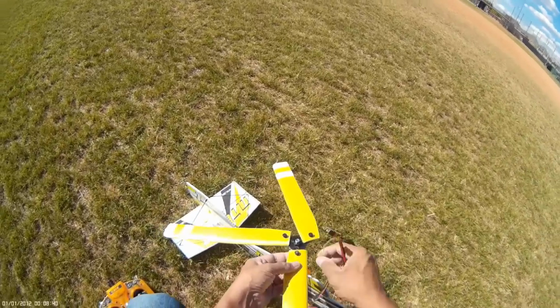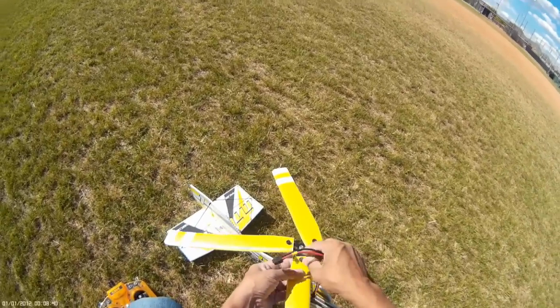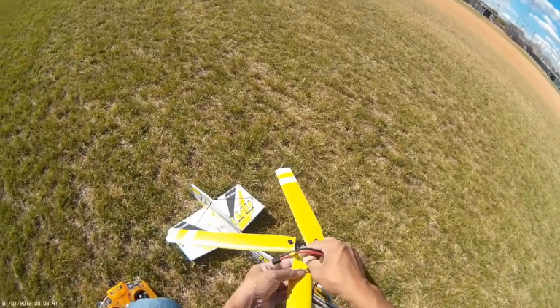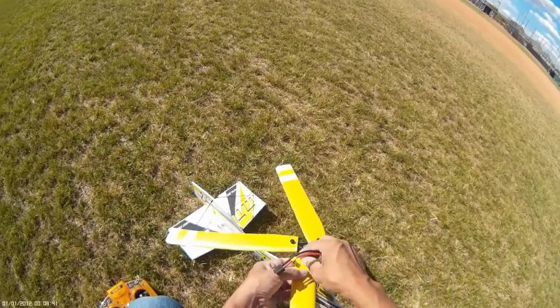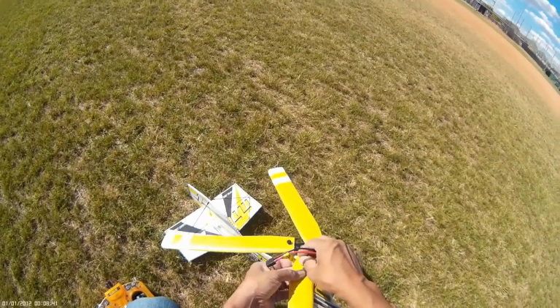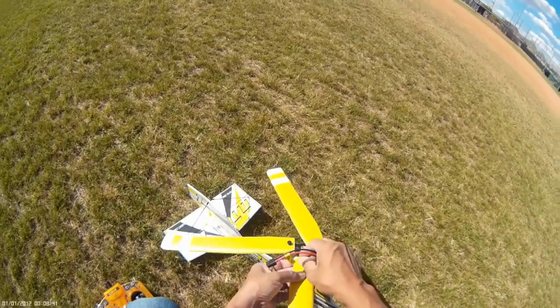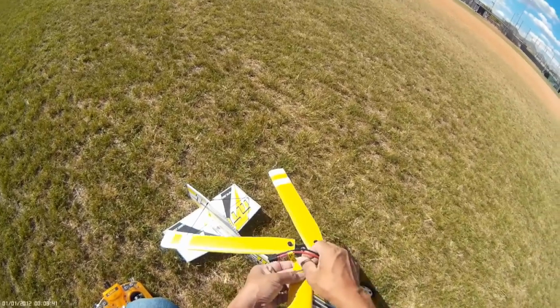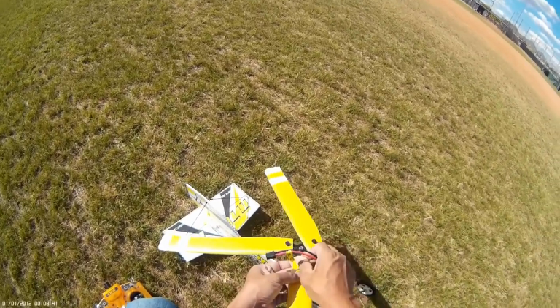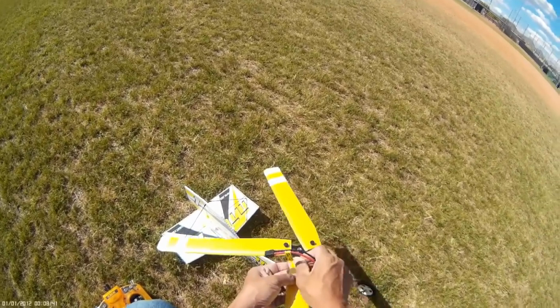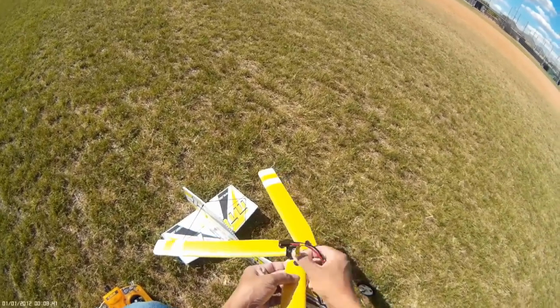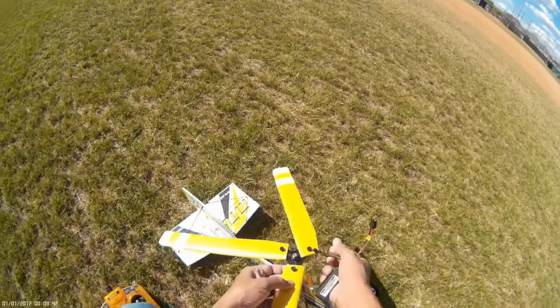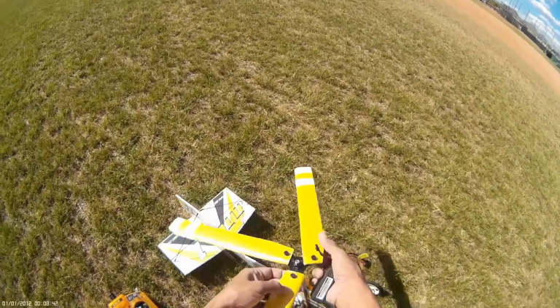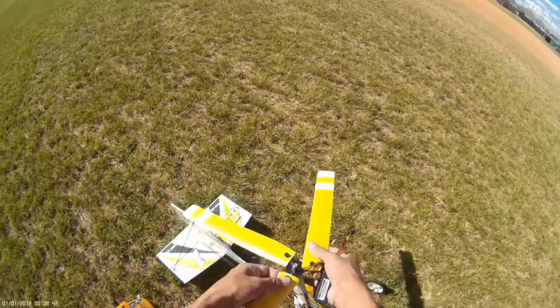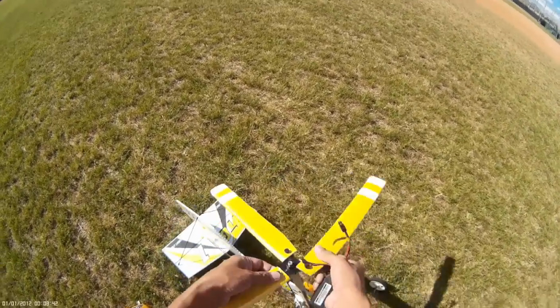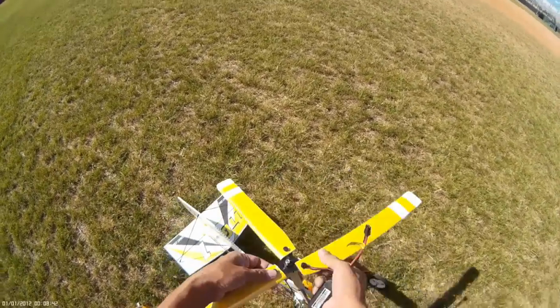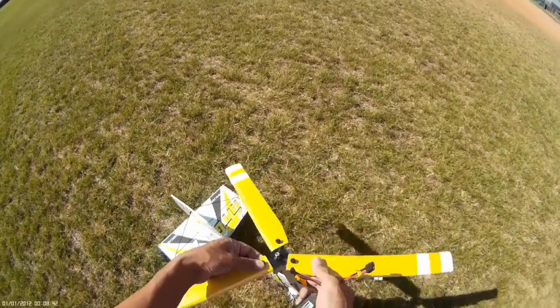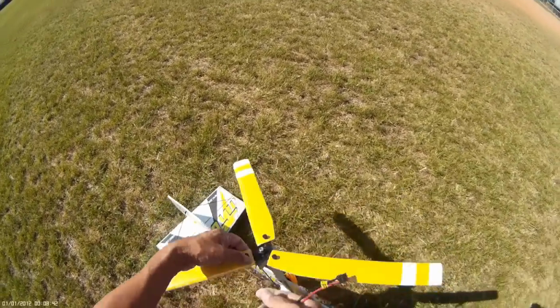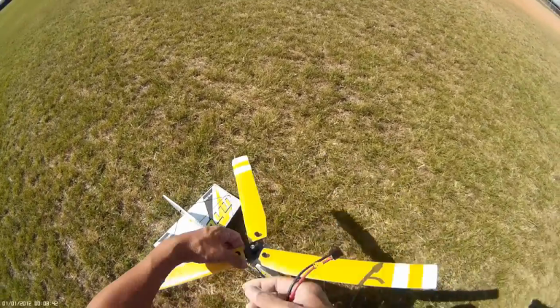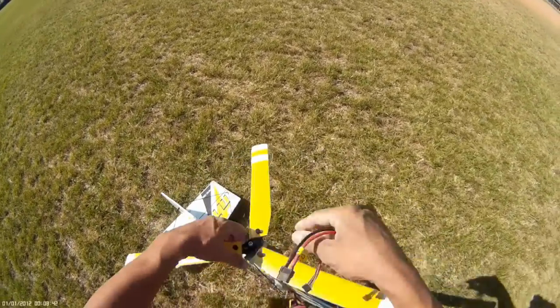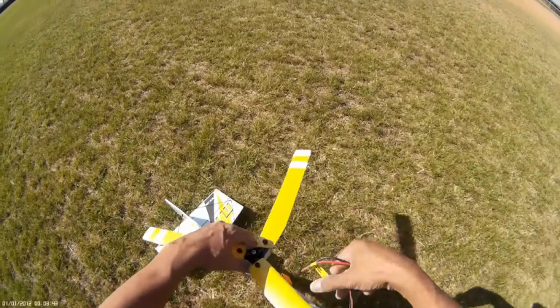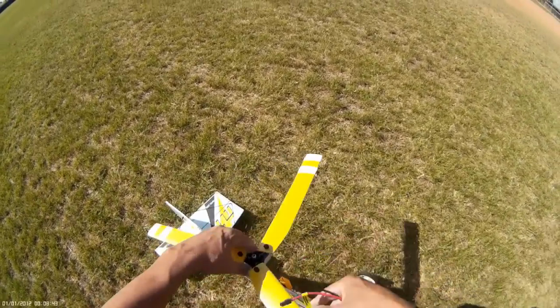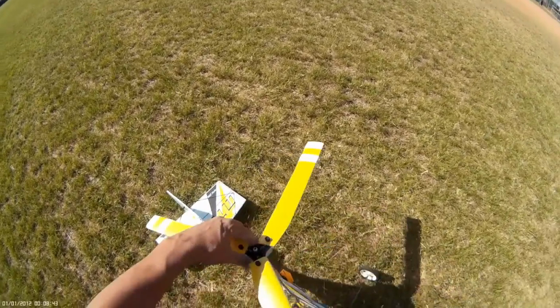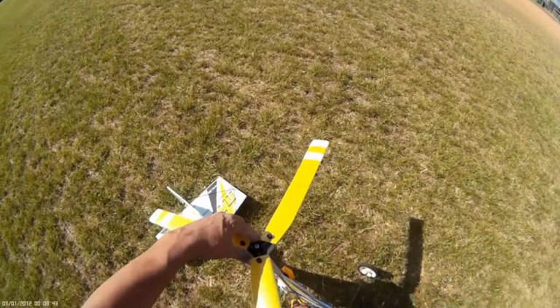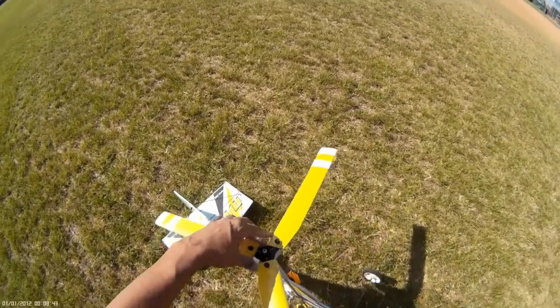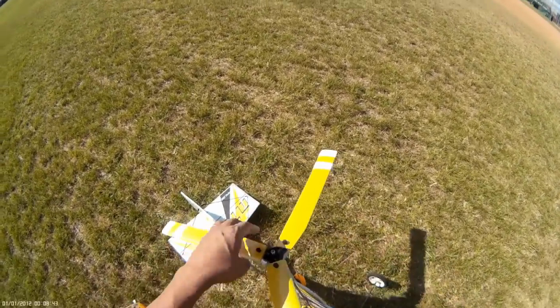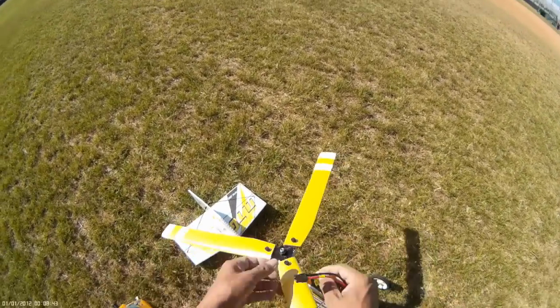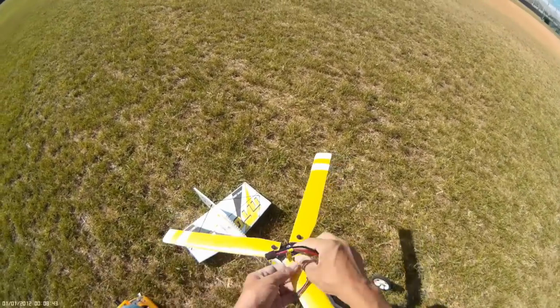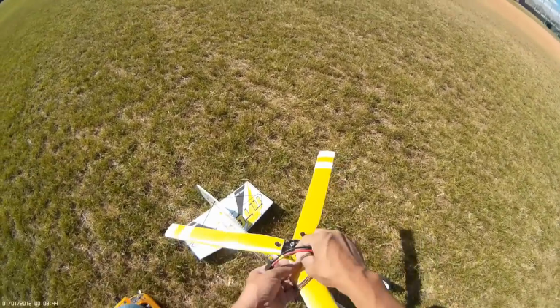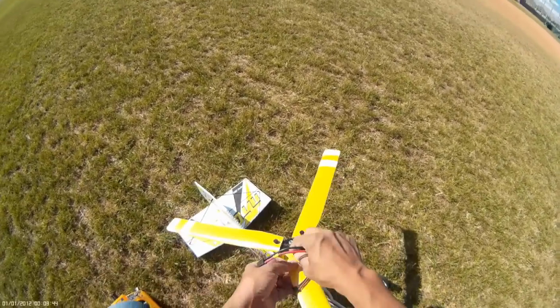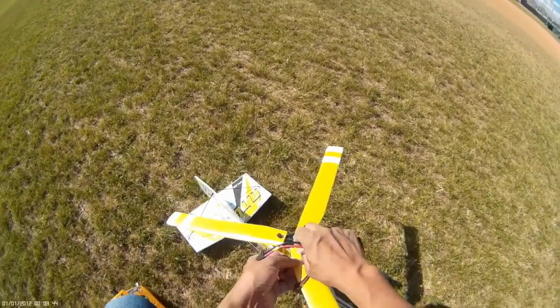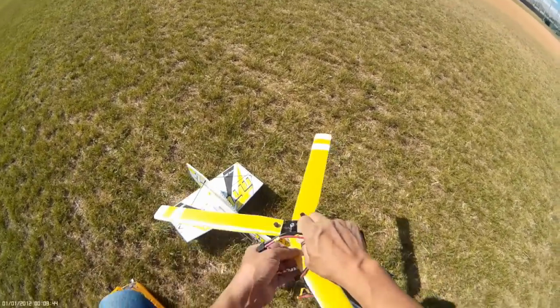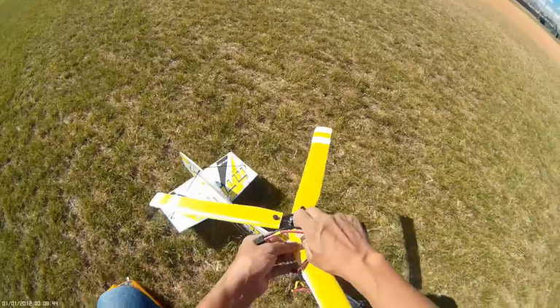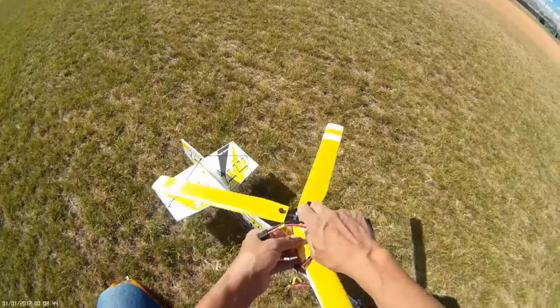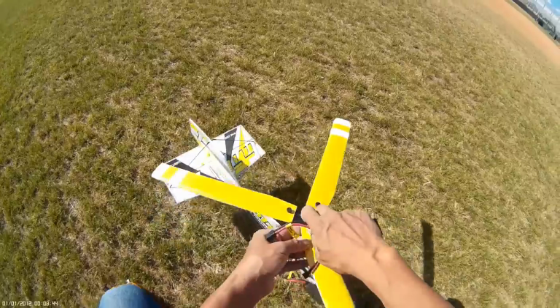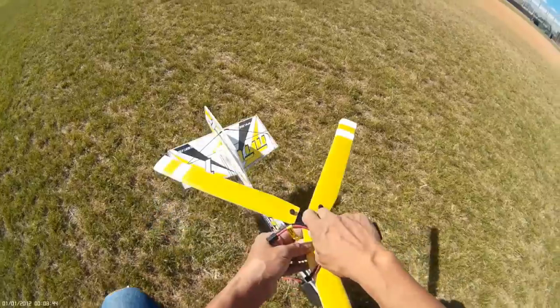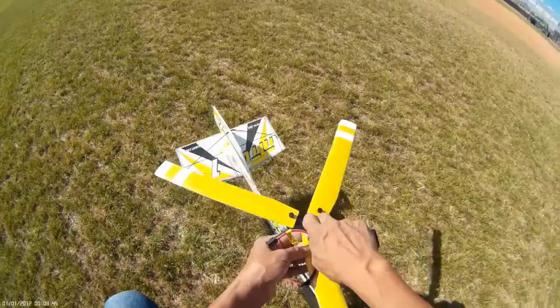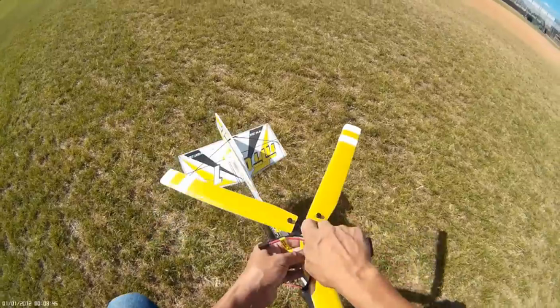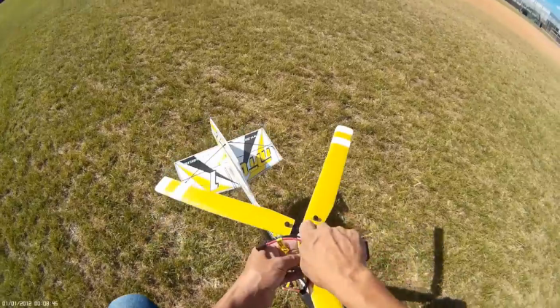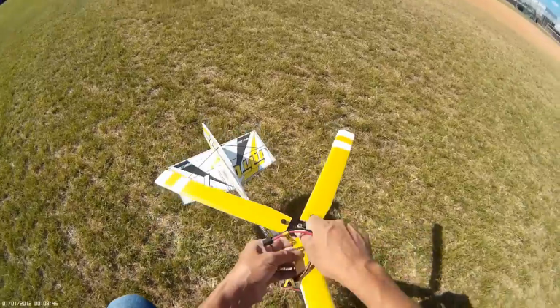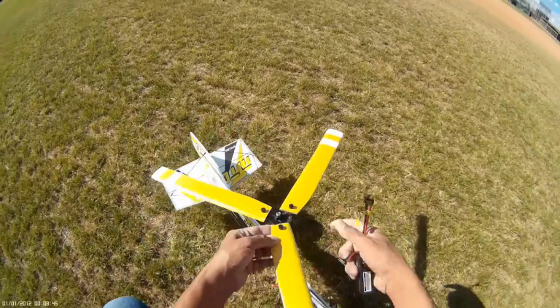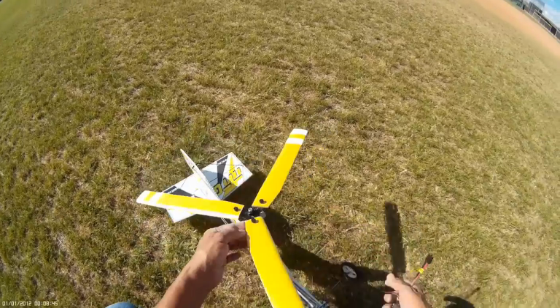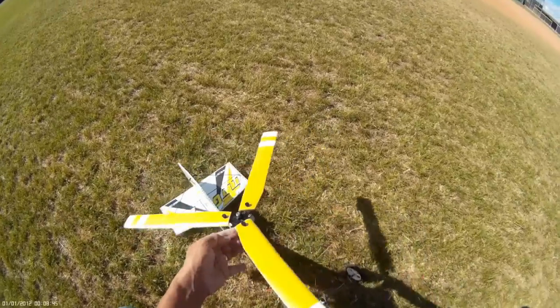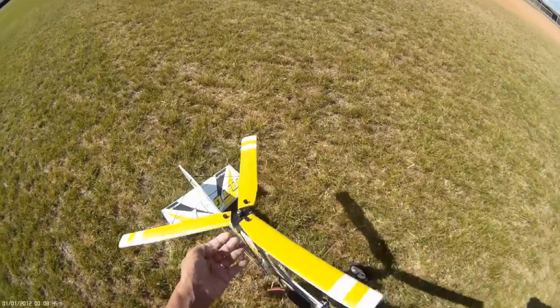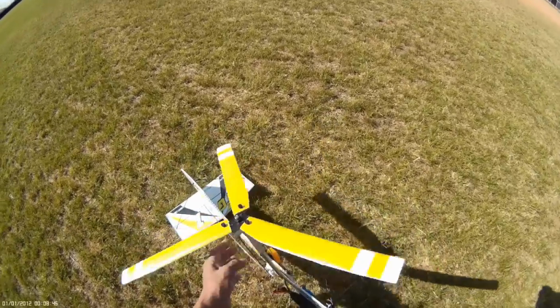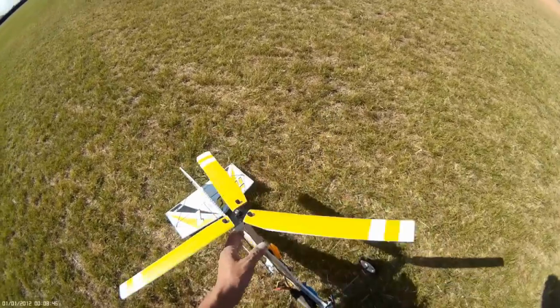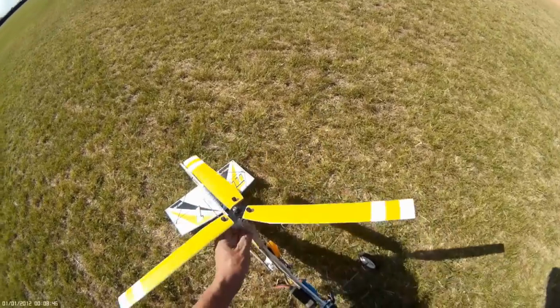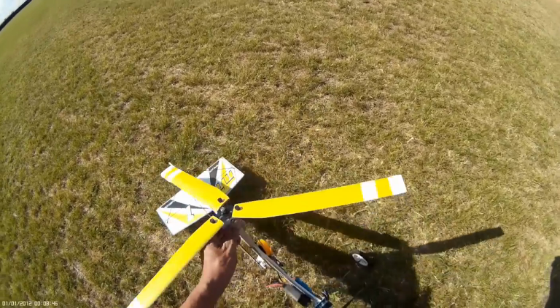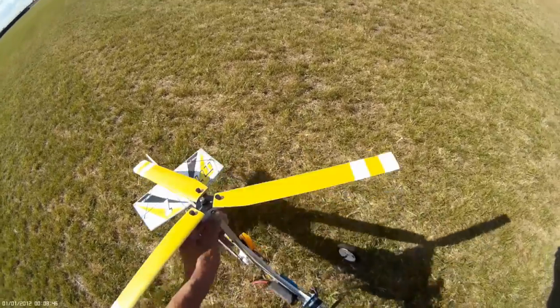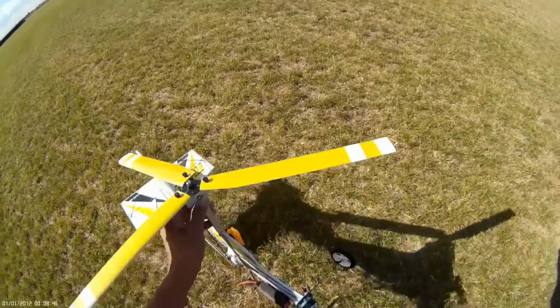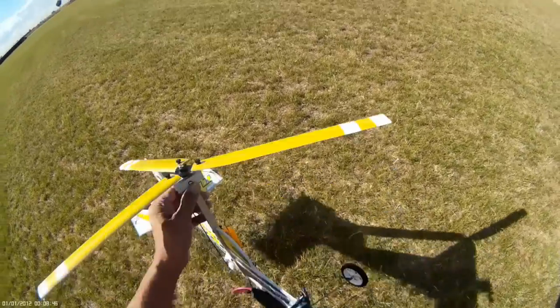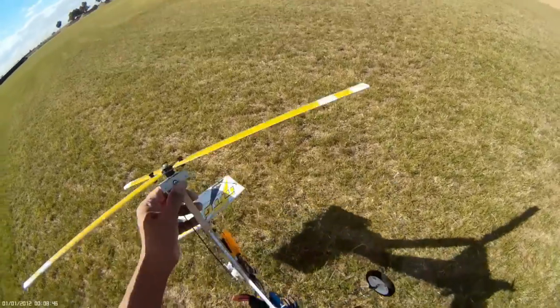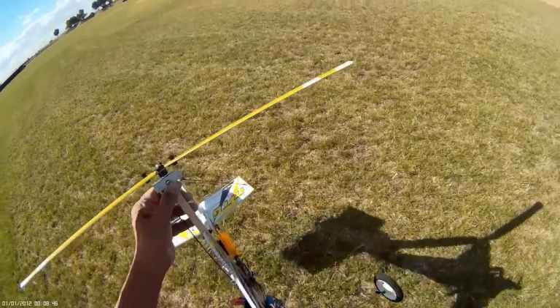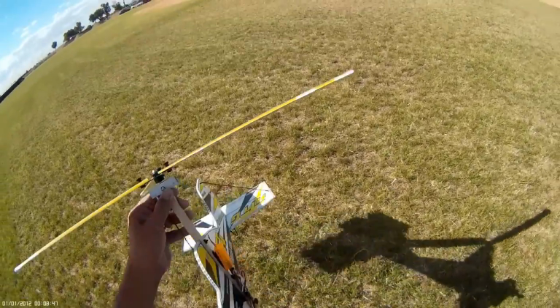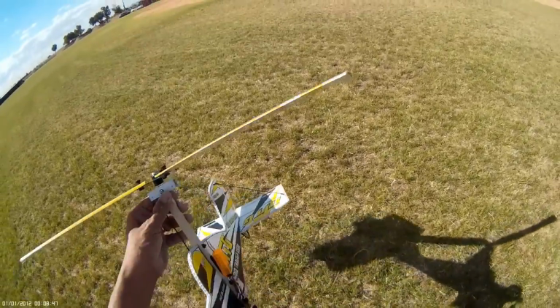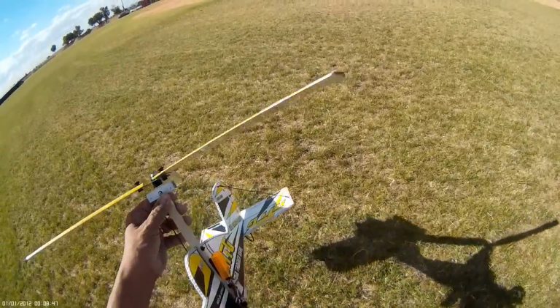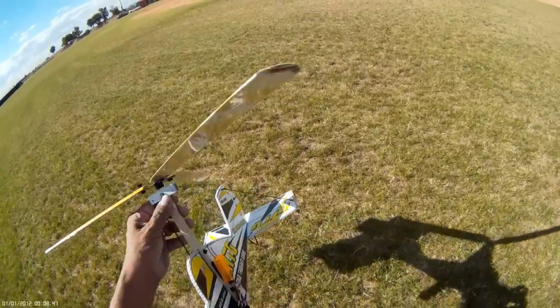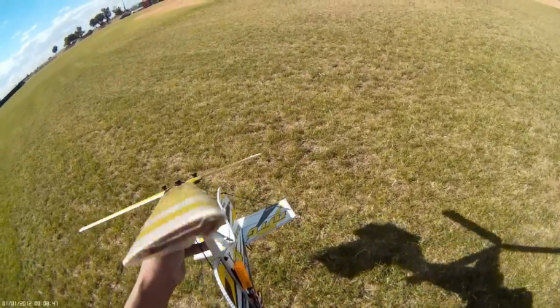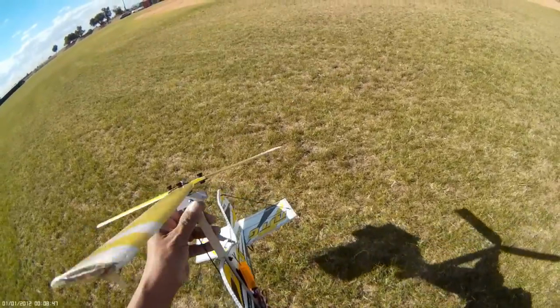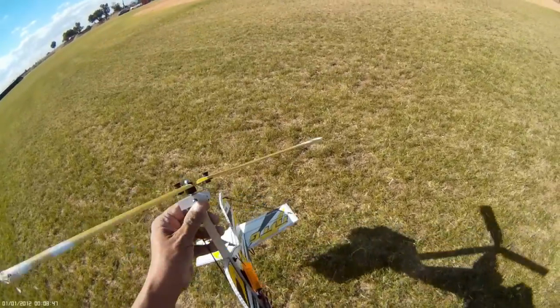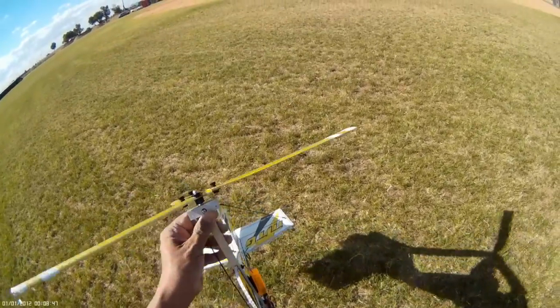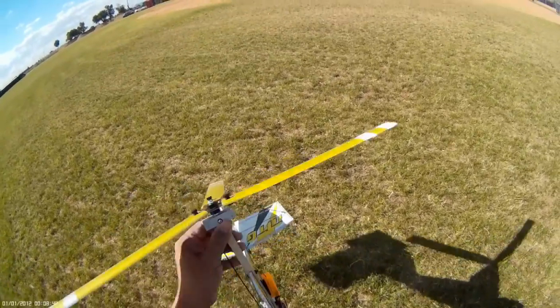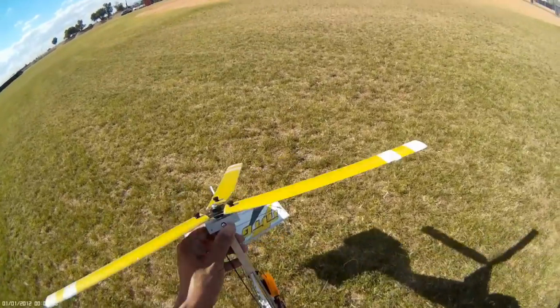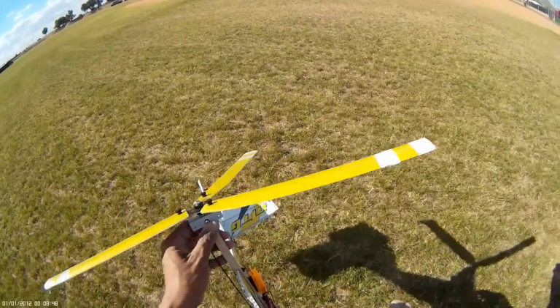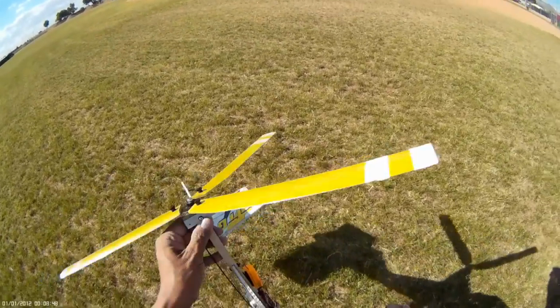Allow a little bit of room for landing — give yourself some time to land, otherwise you're going to land hard like I did here. But as you can see, the model is designed to take some beating.